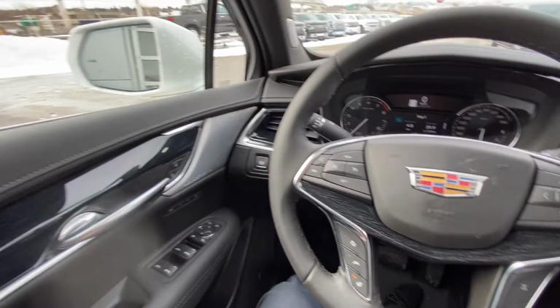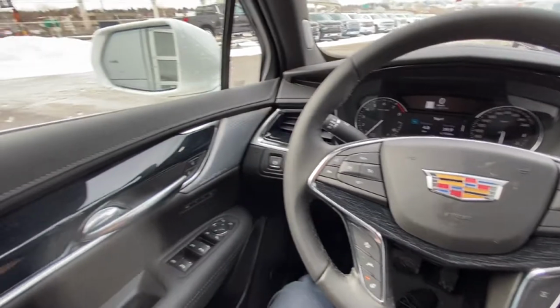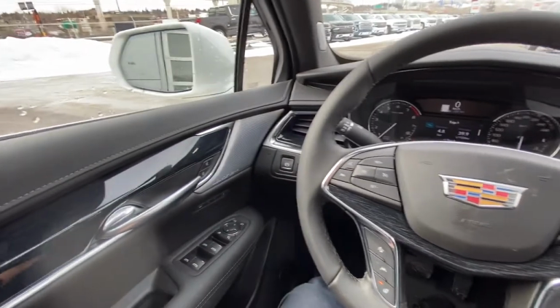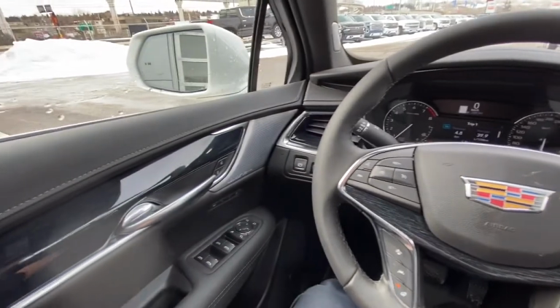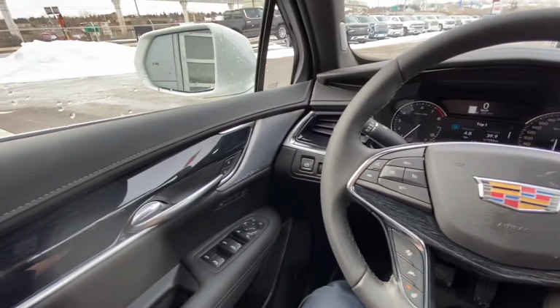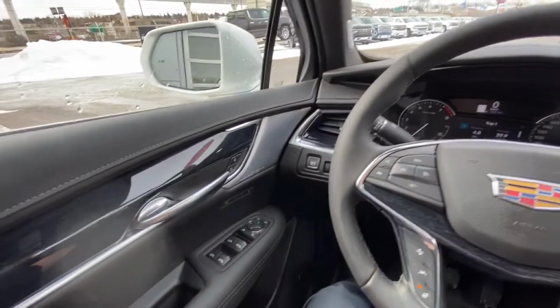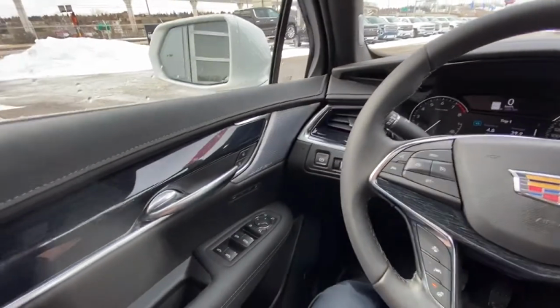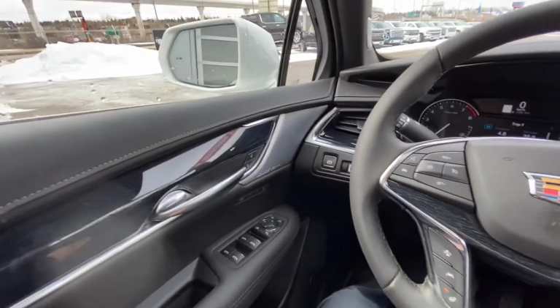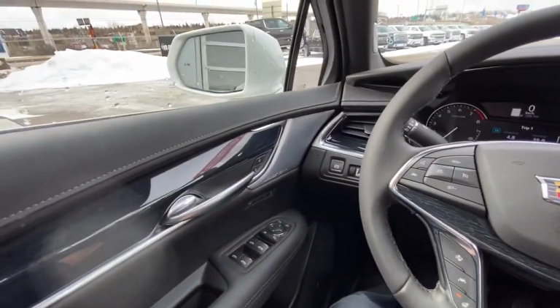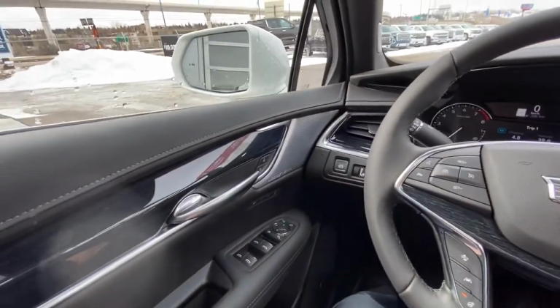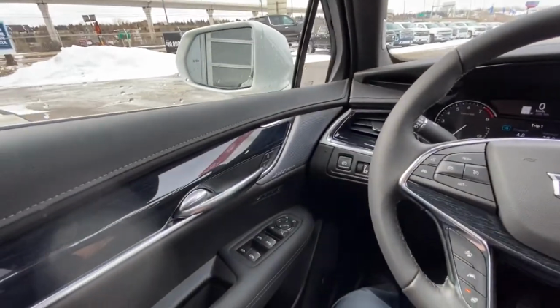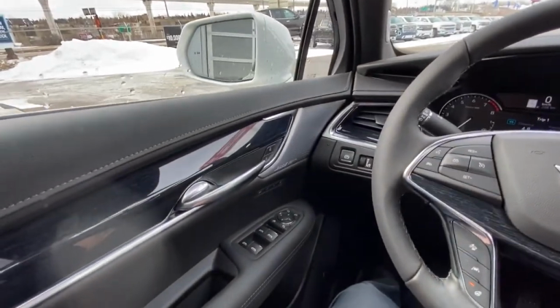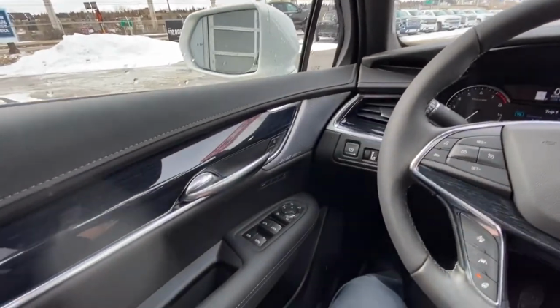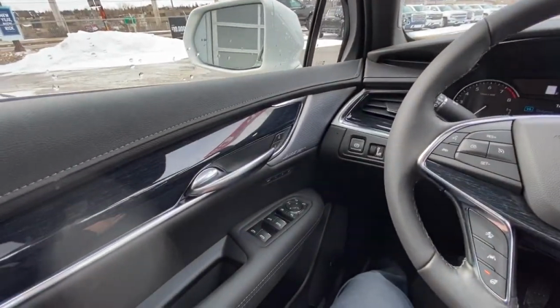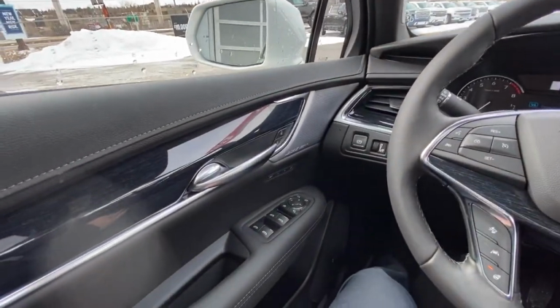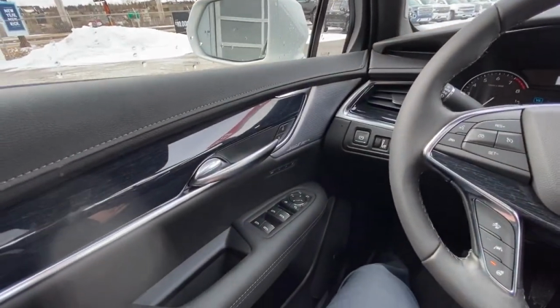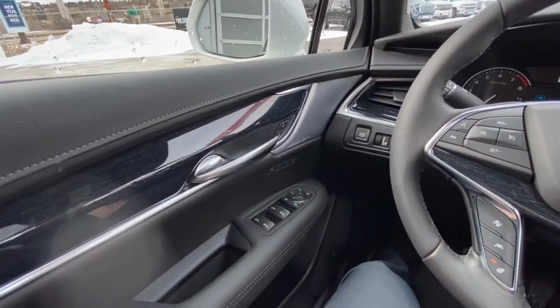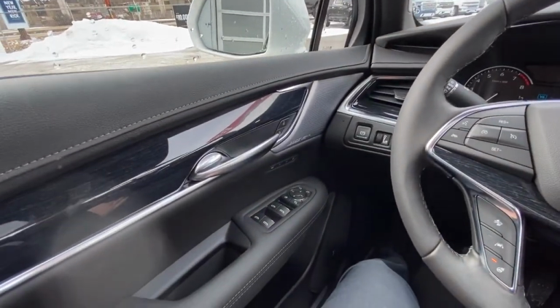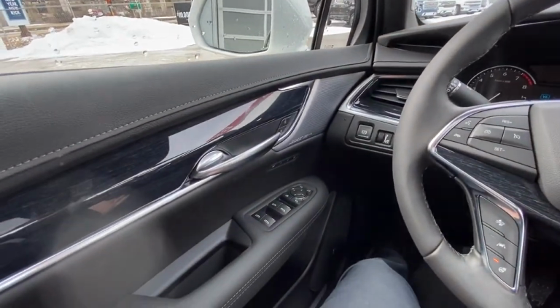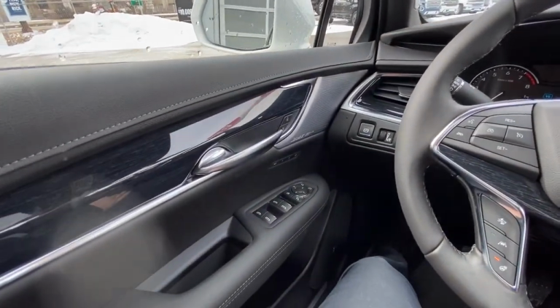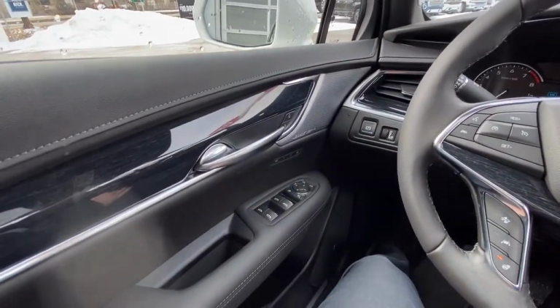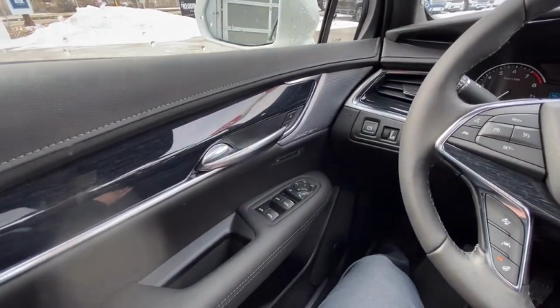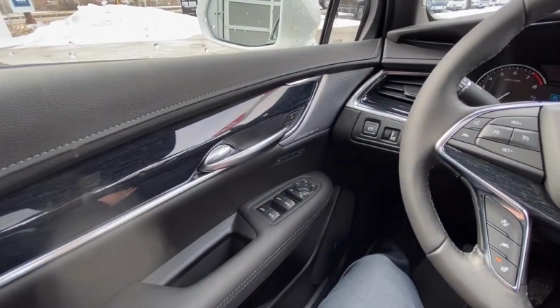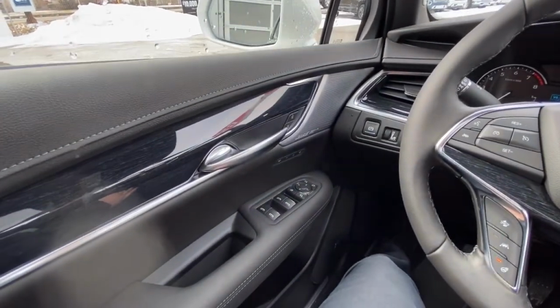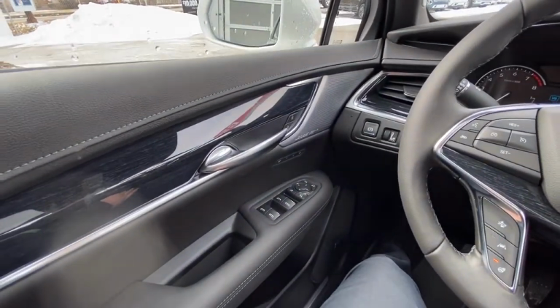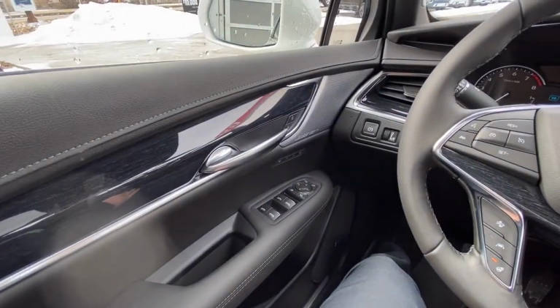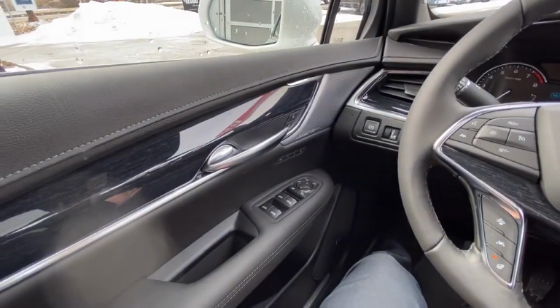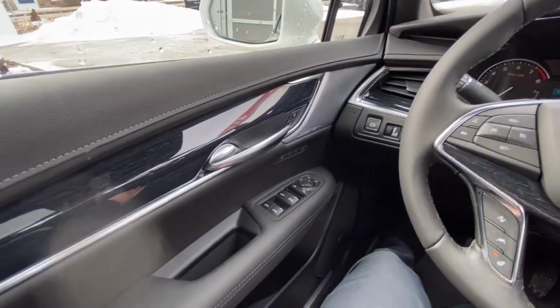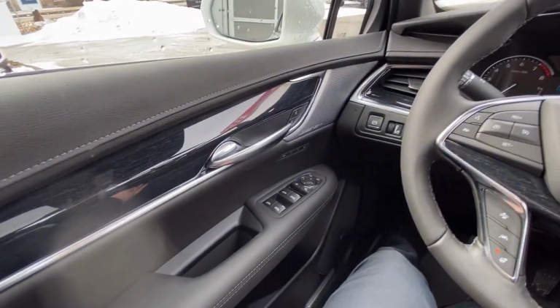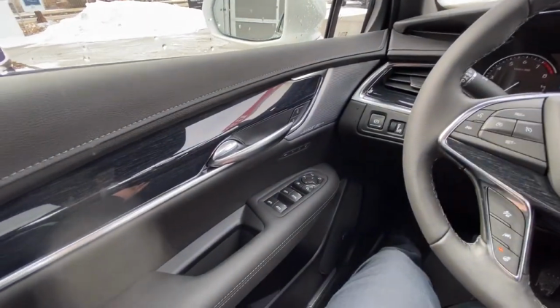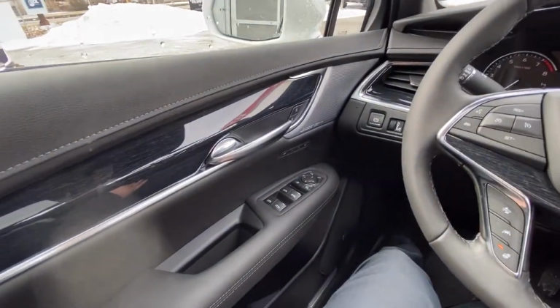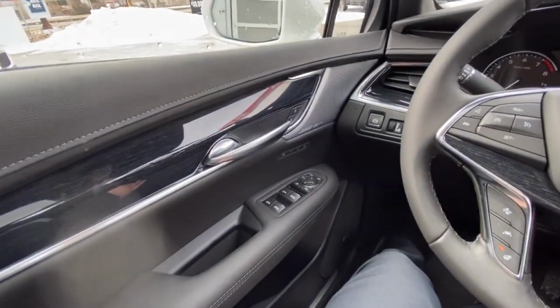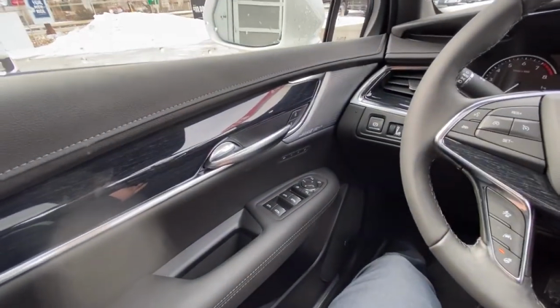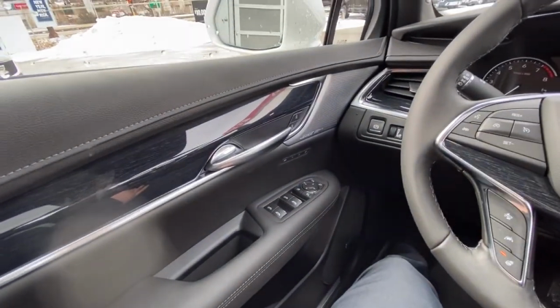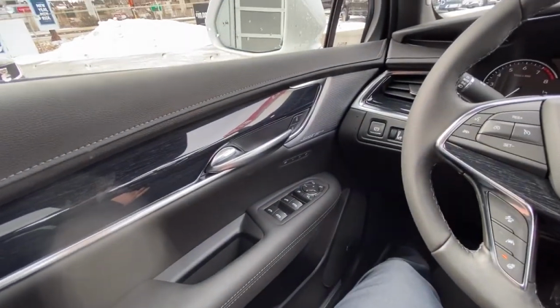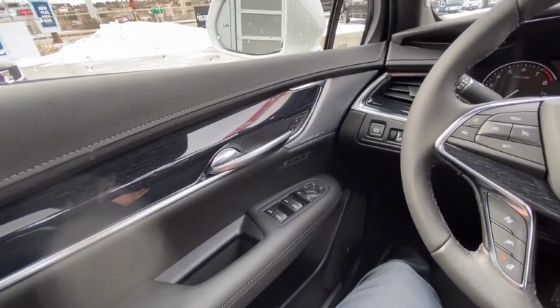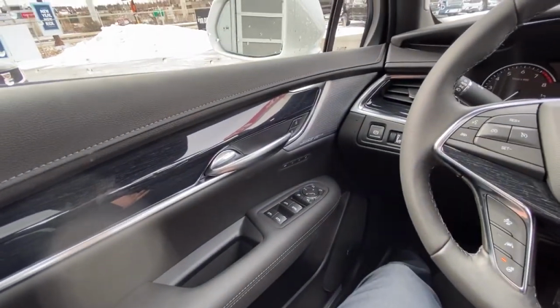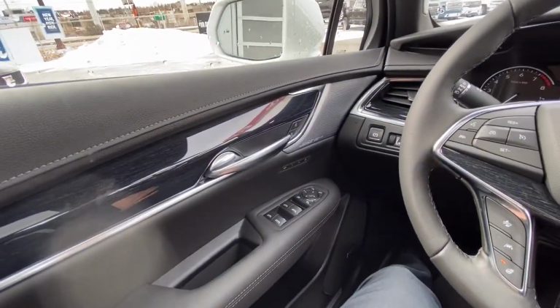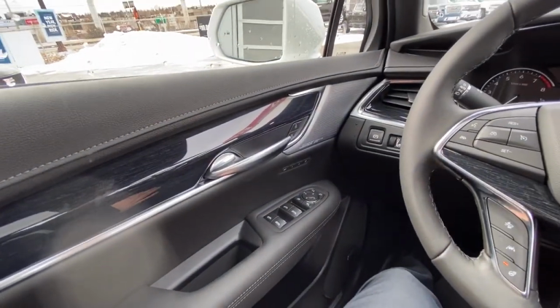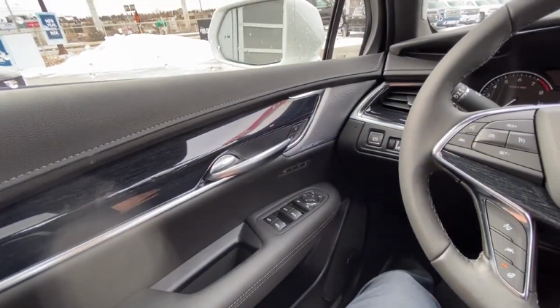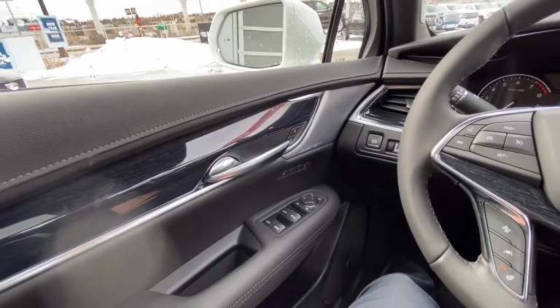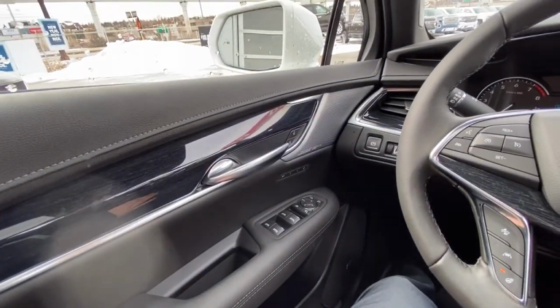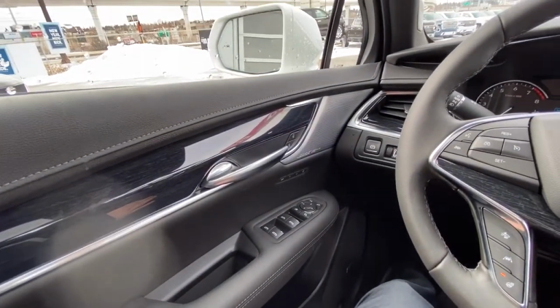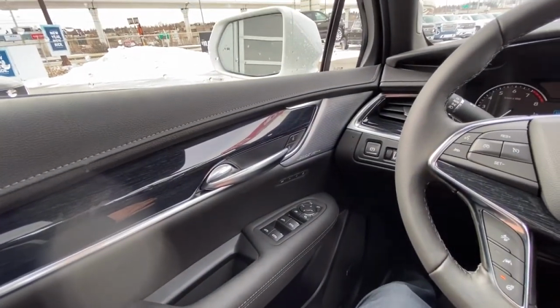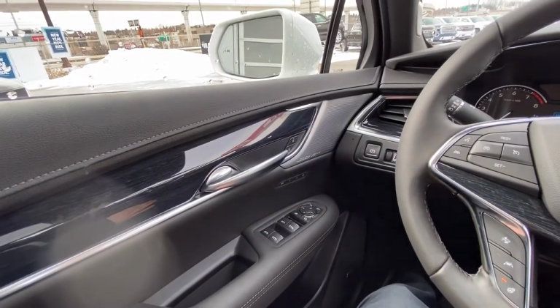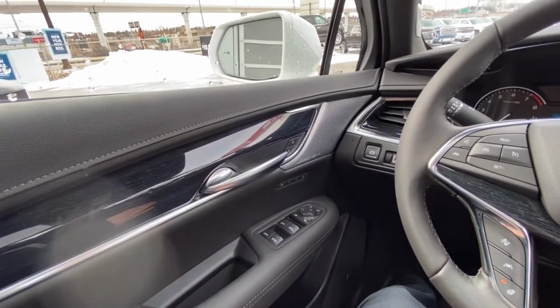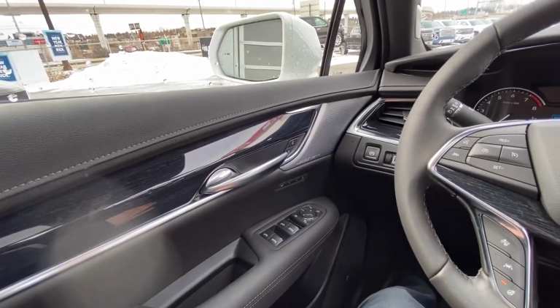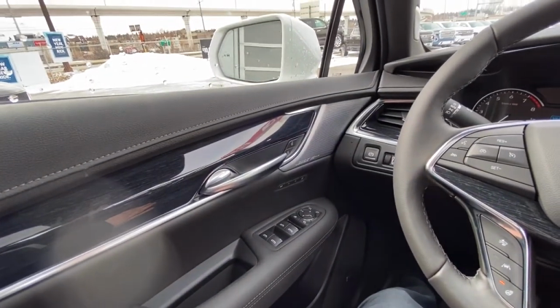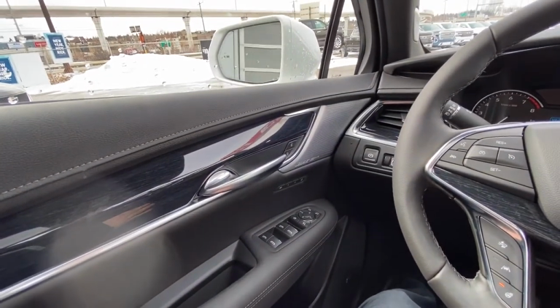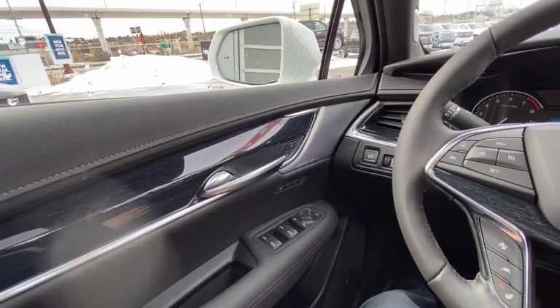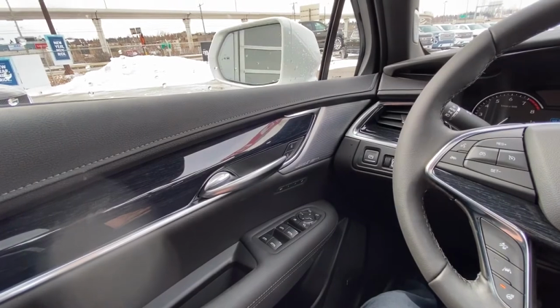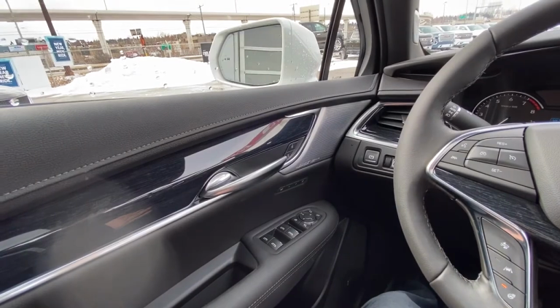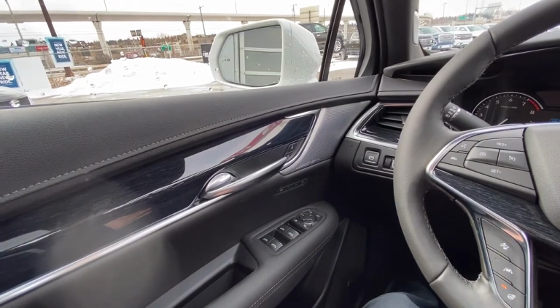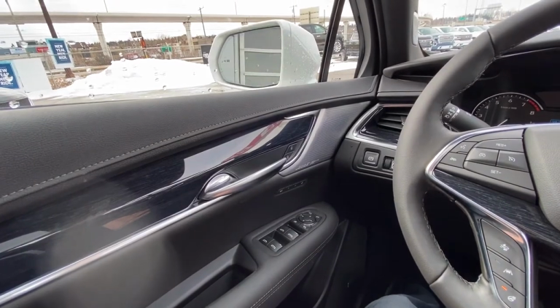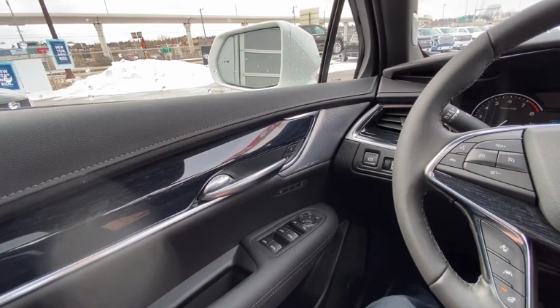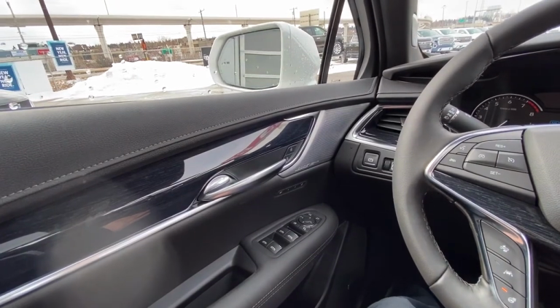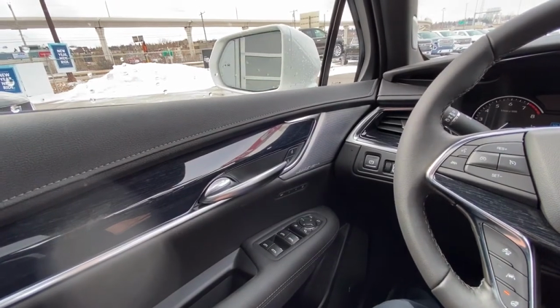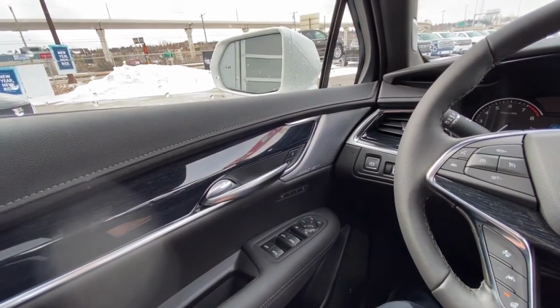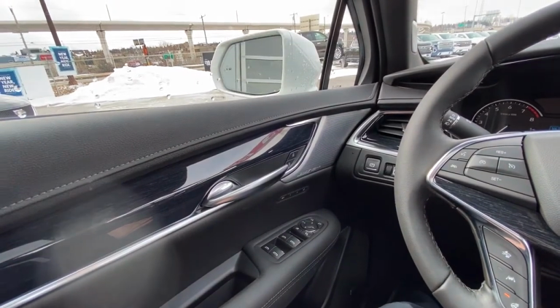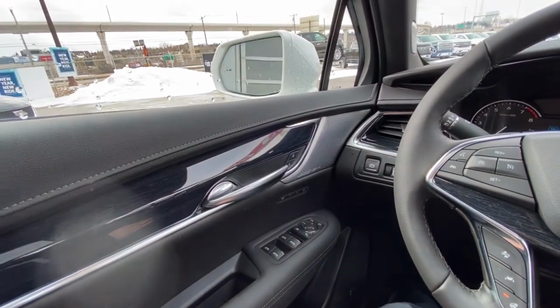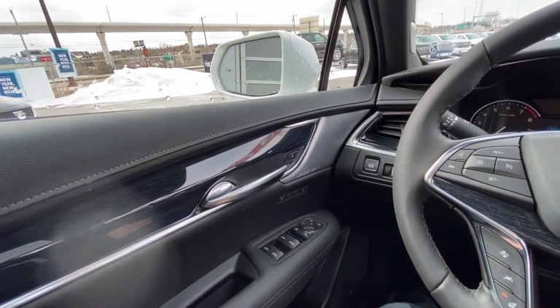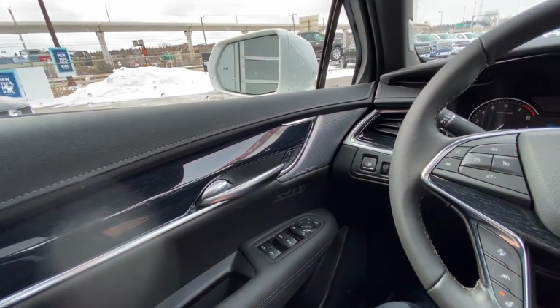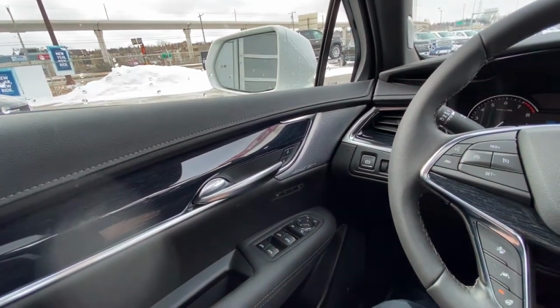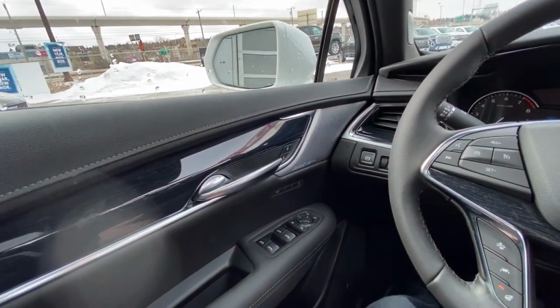Once inside your Premium Luxury XT5, right away in the door you do find the power windows, power mirrors, memory seating, and power locks.